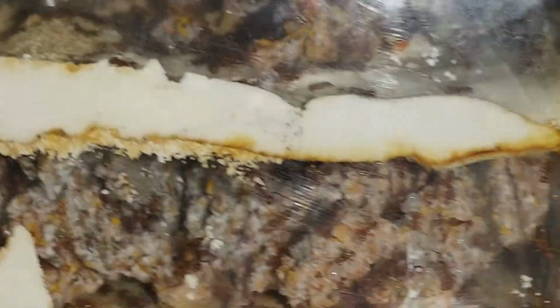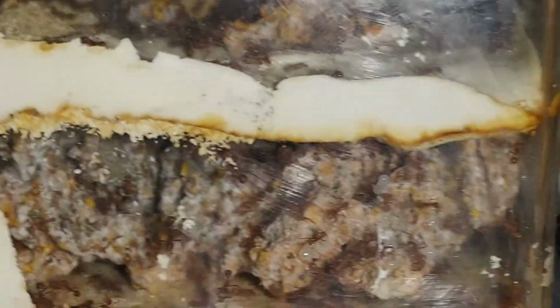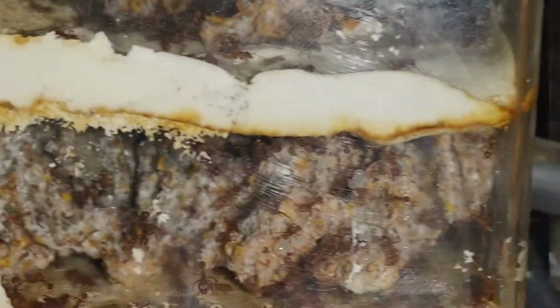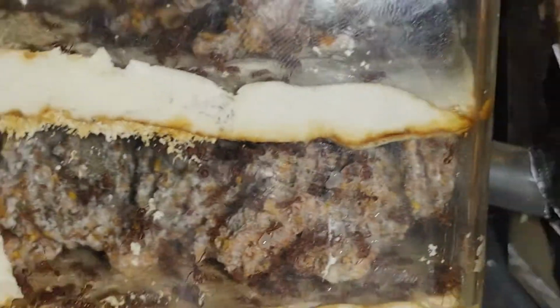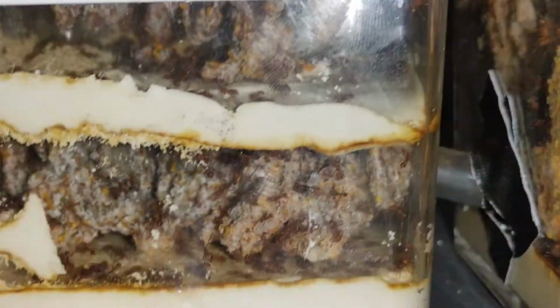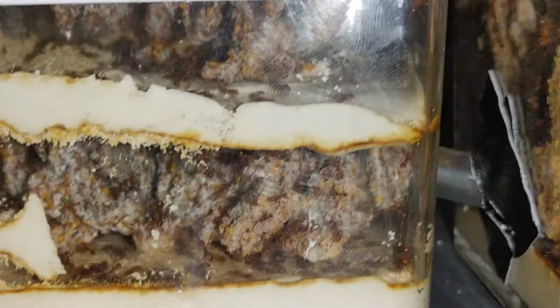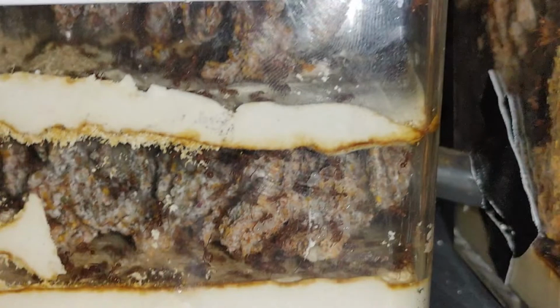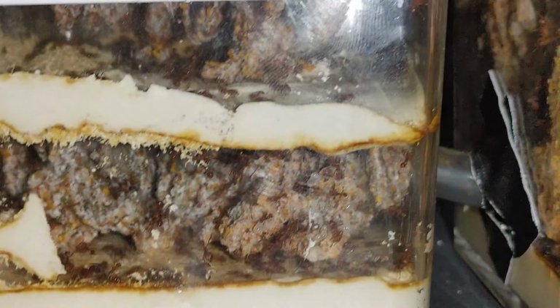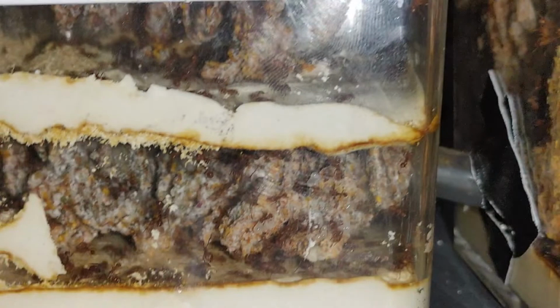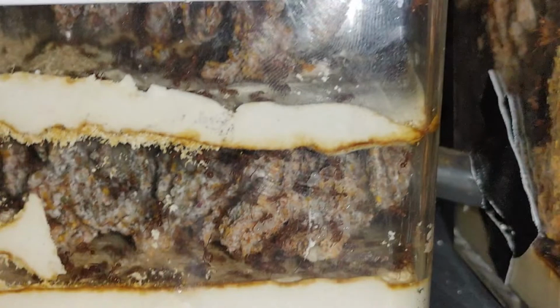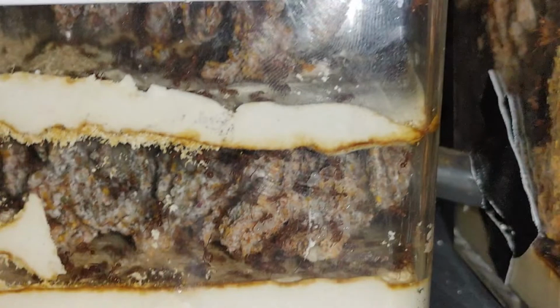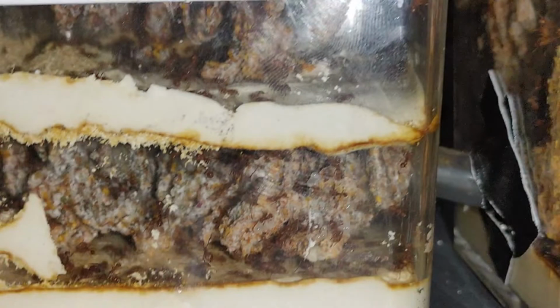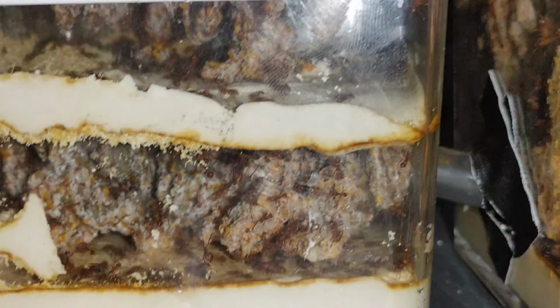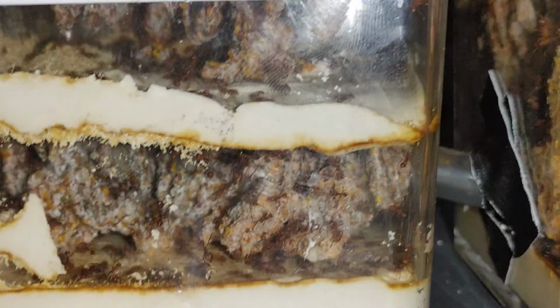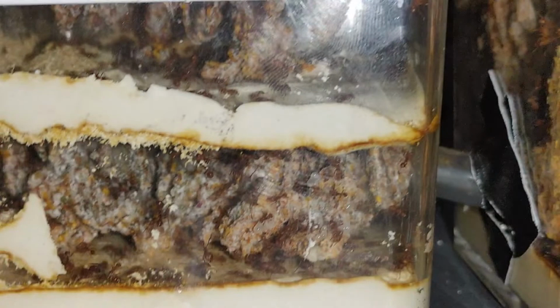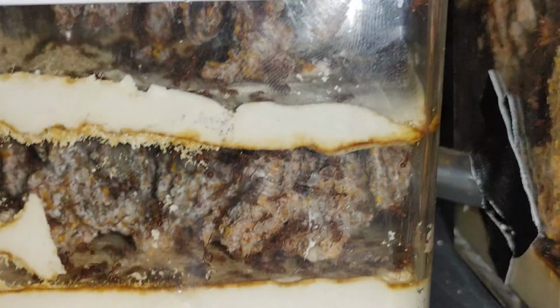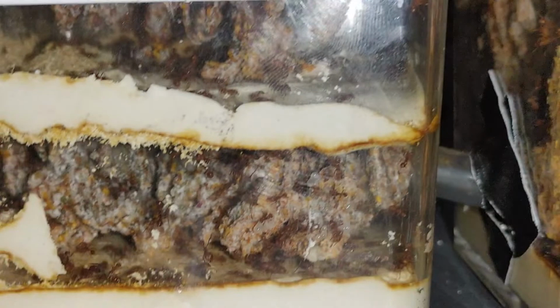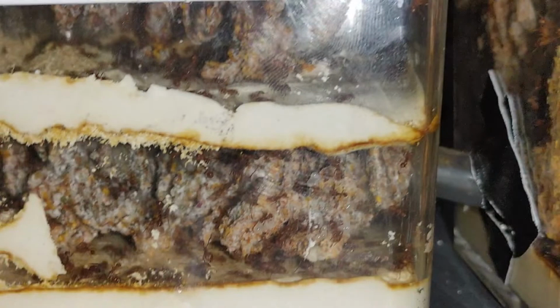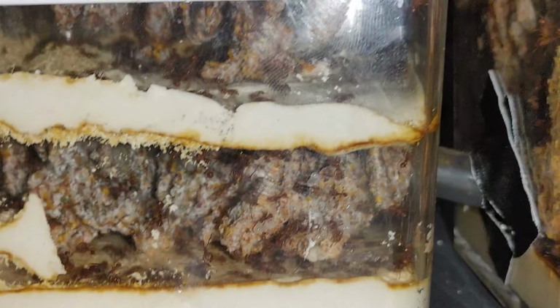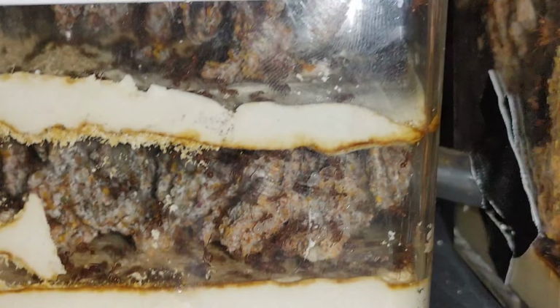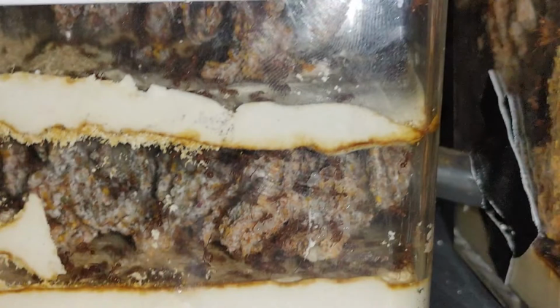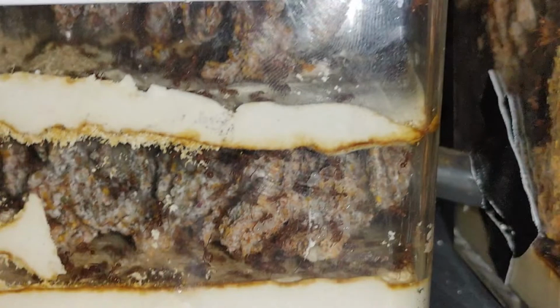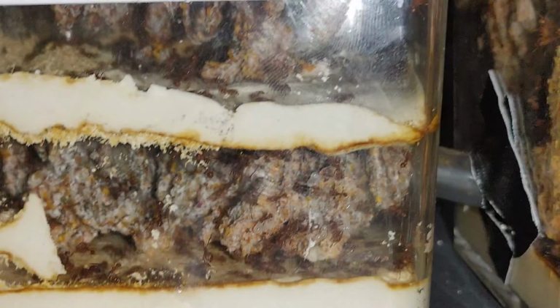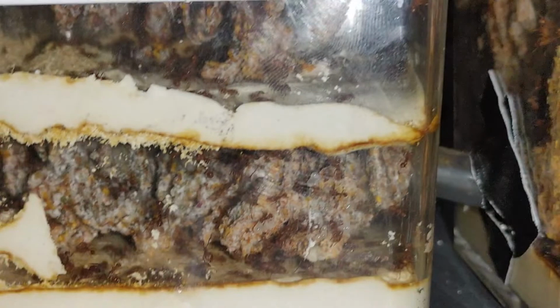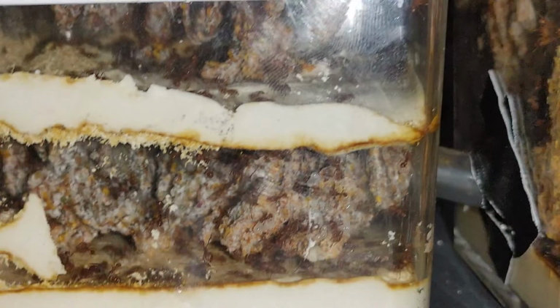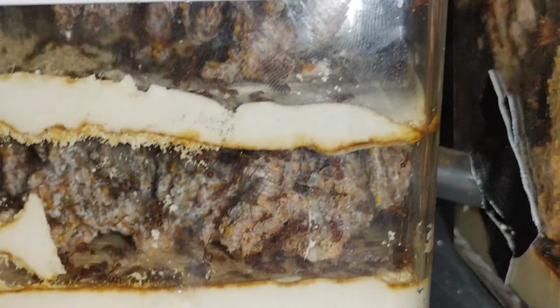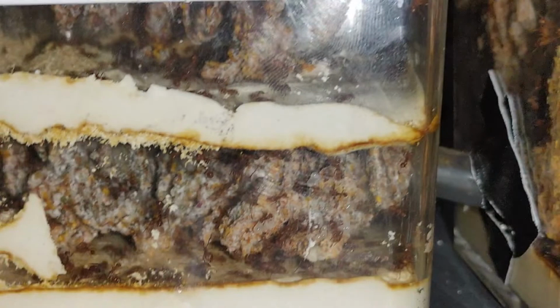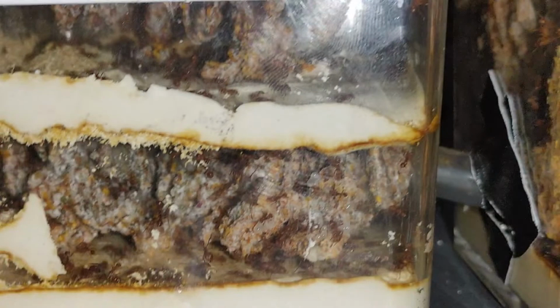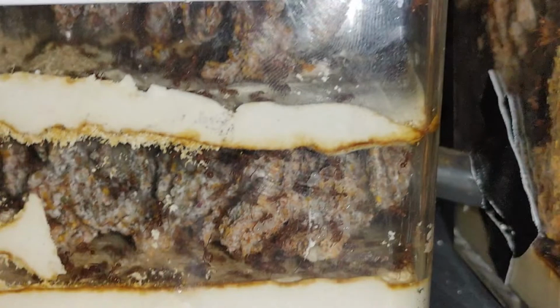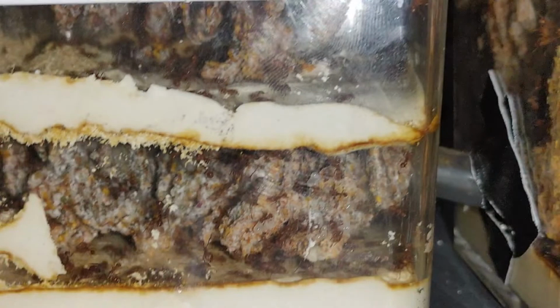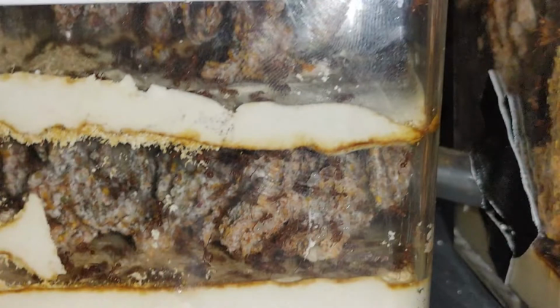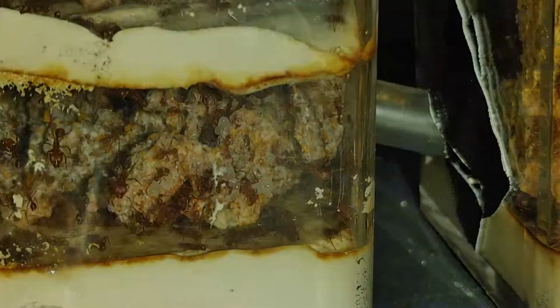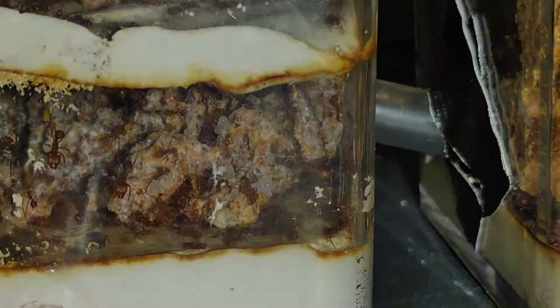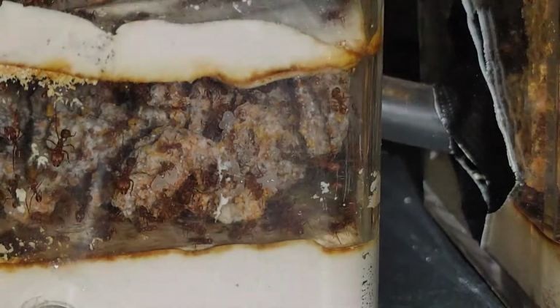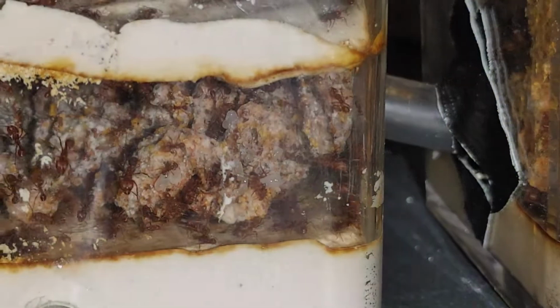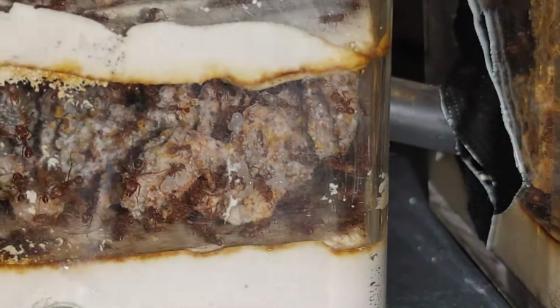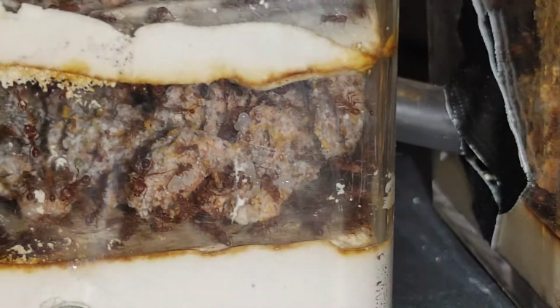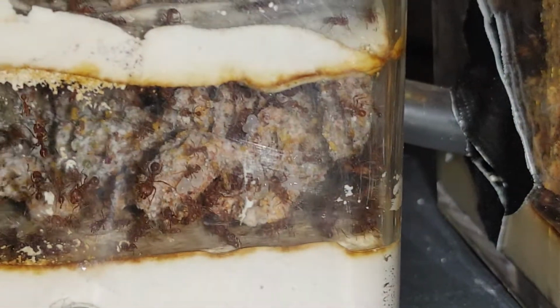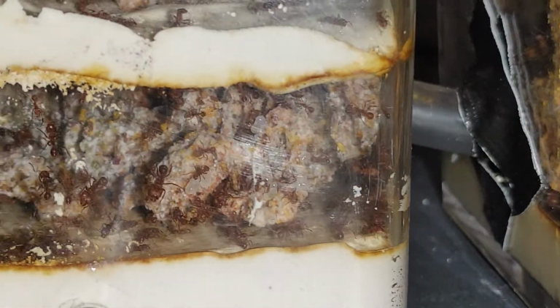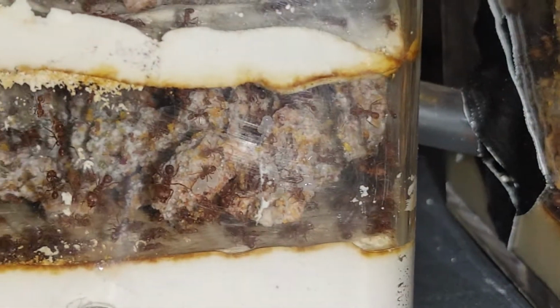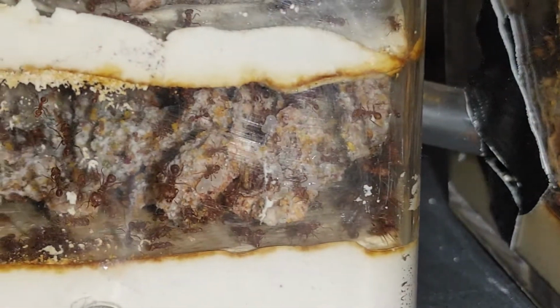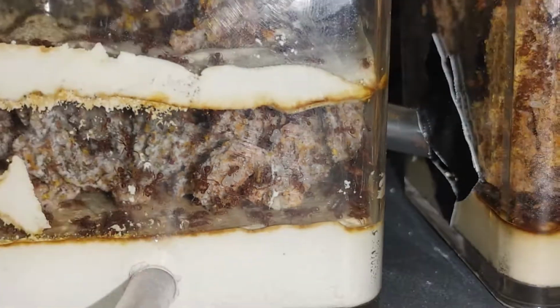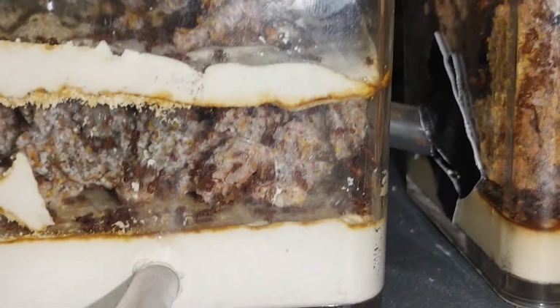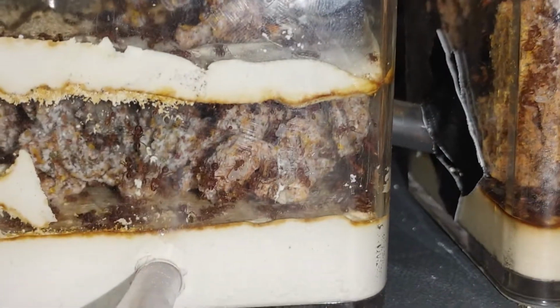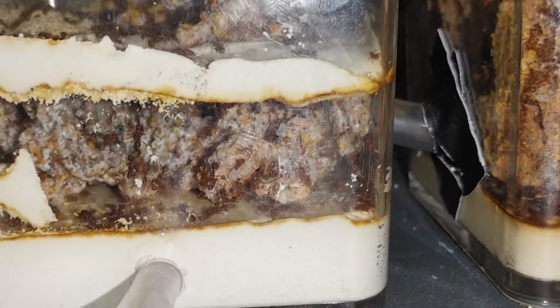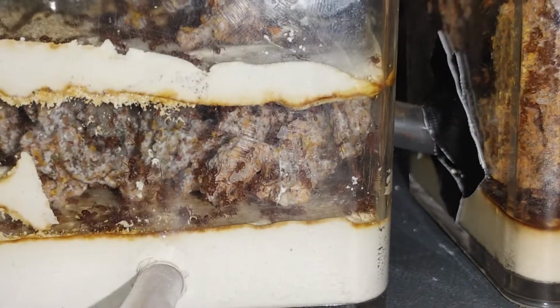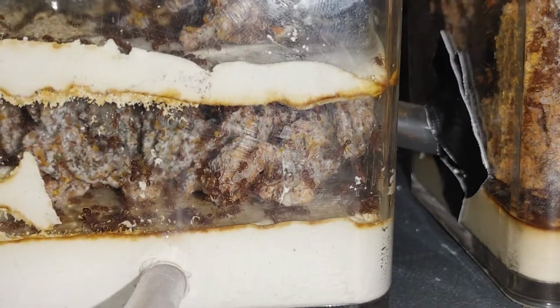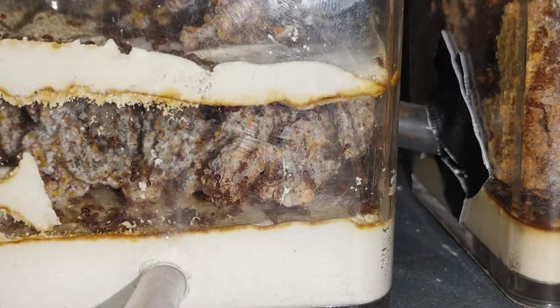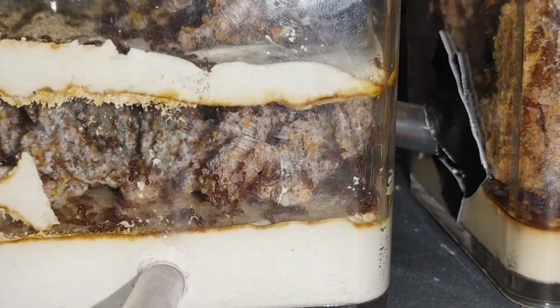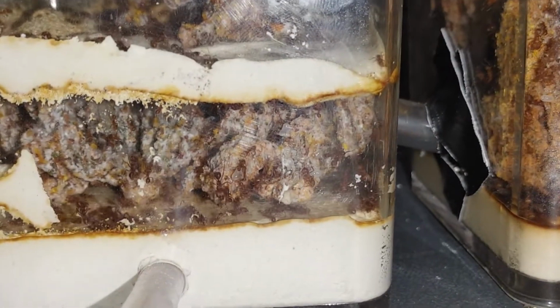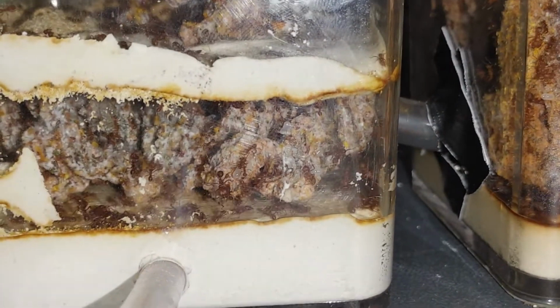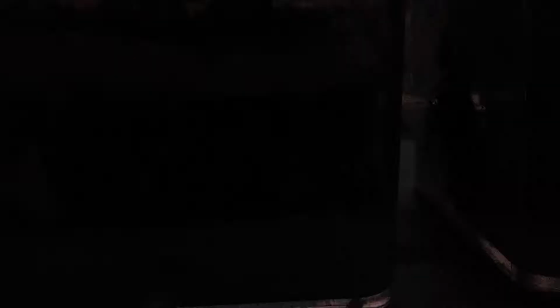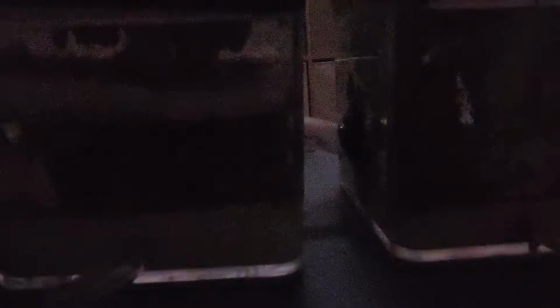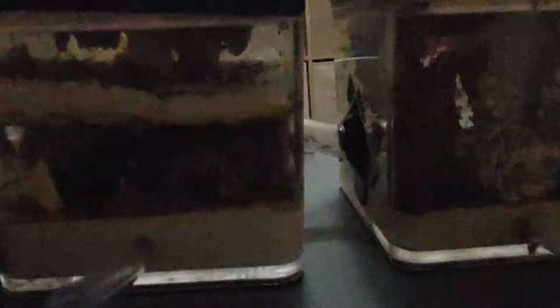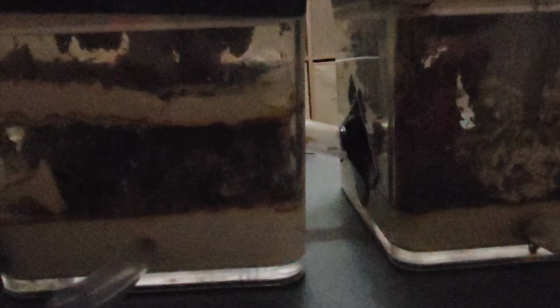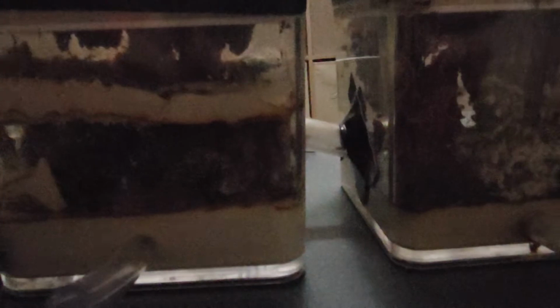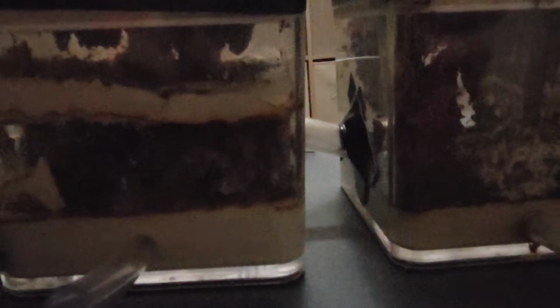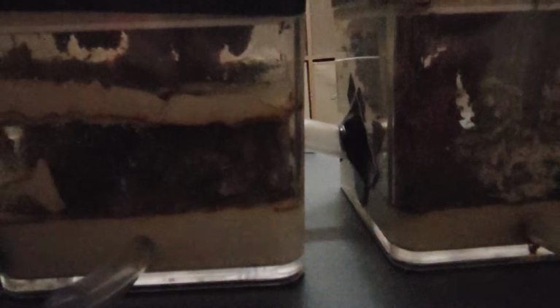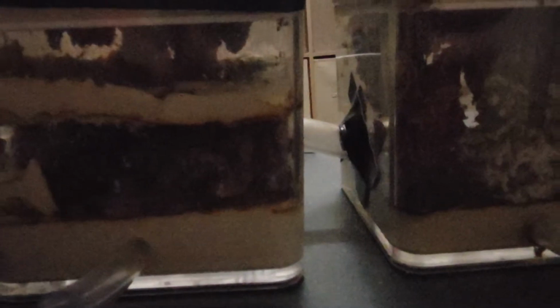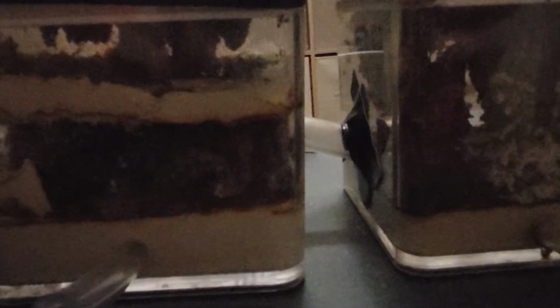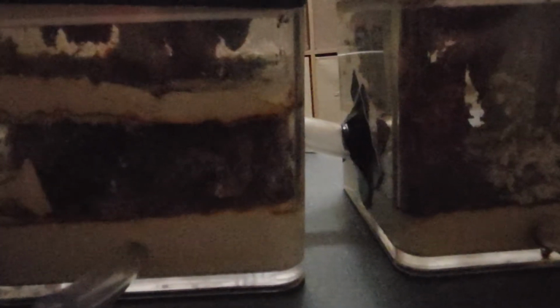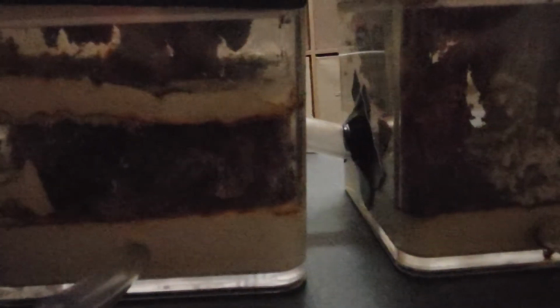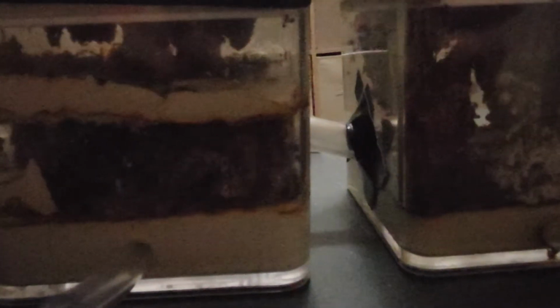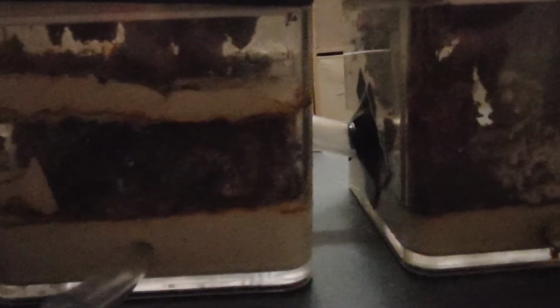But yeah, so Acromyrmex versicolor — I always do this, I always make a glitch on me and I don't know why.